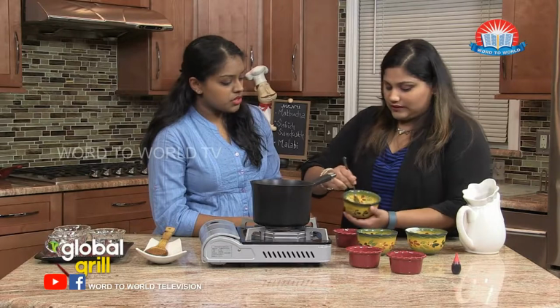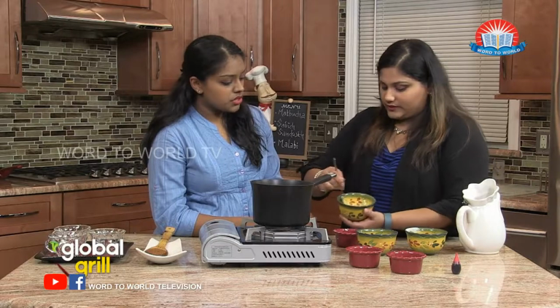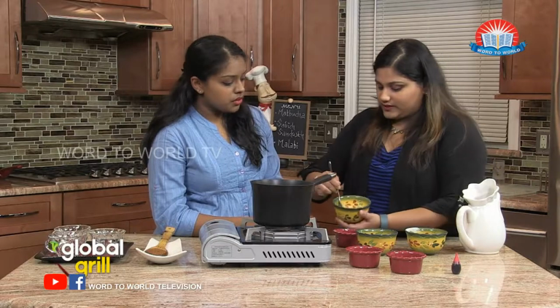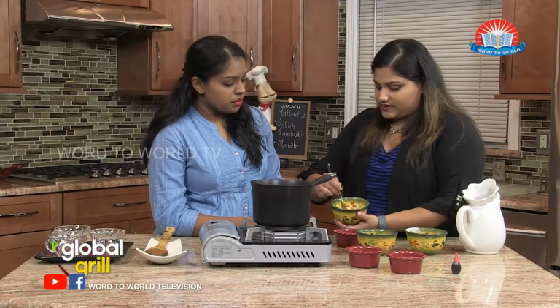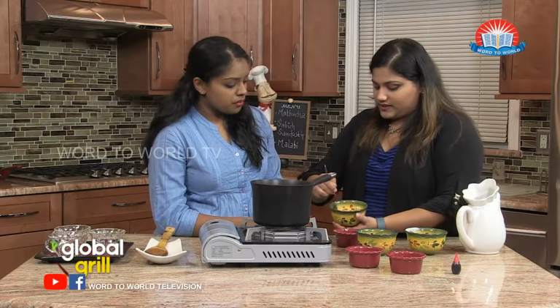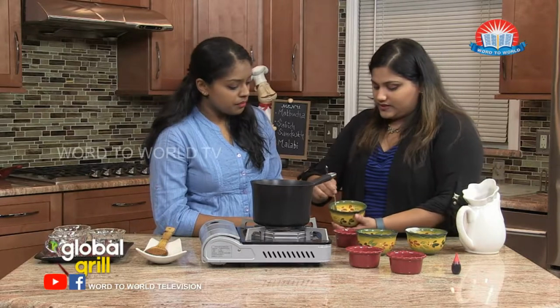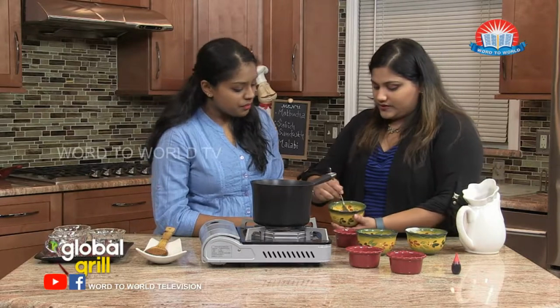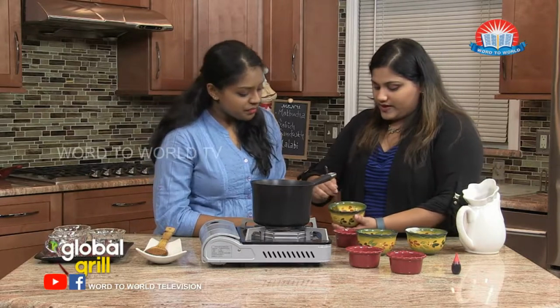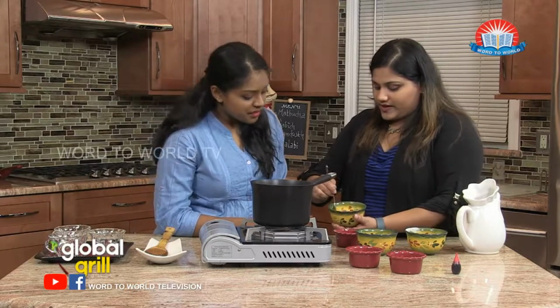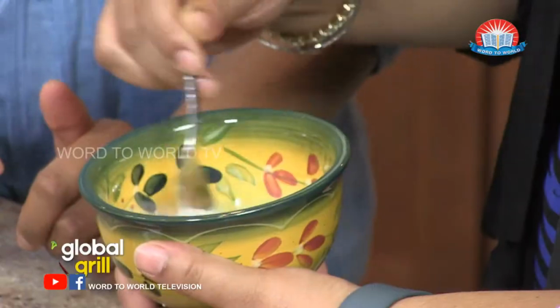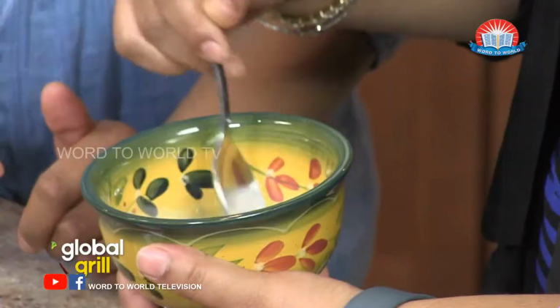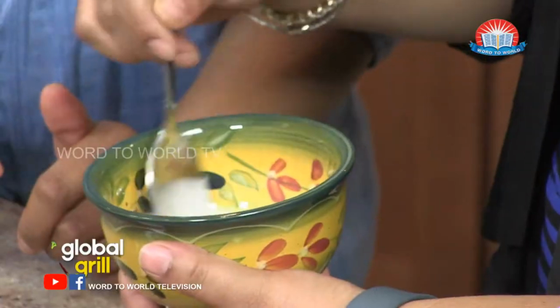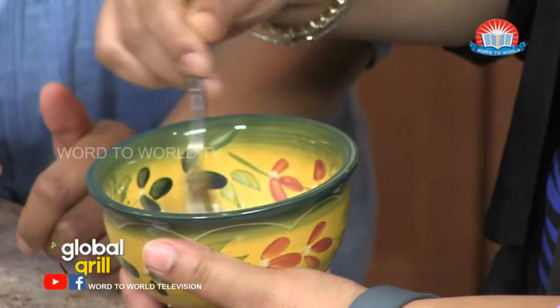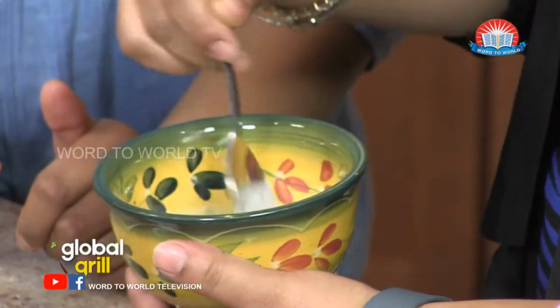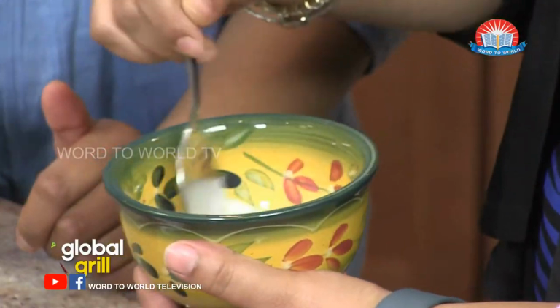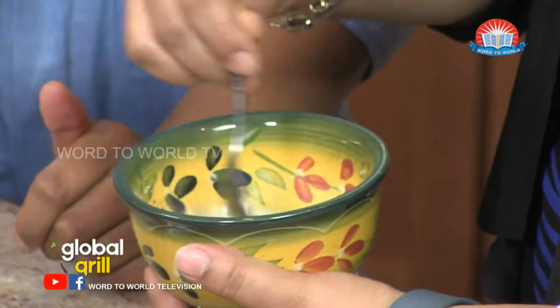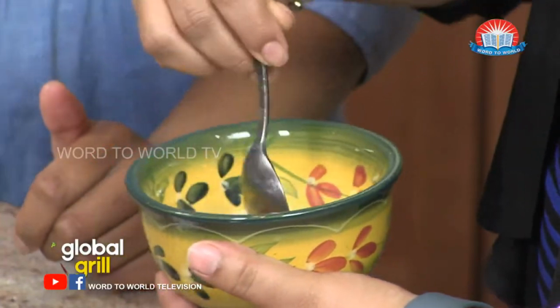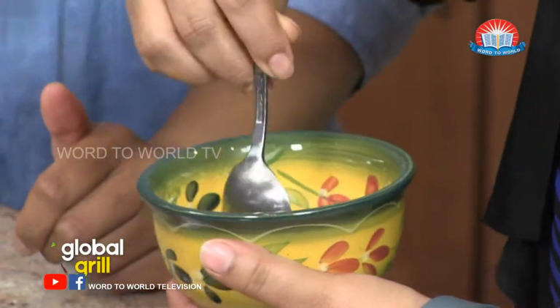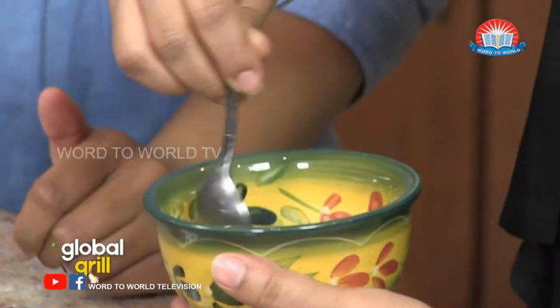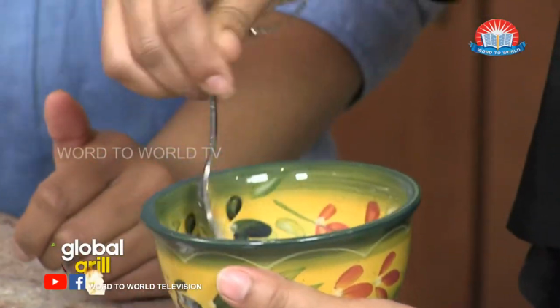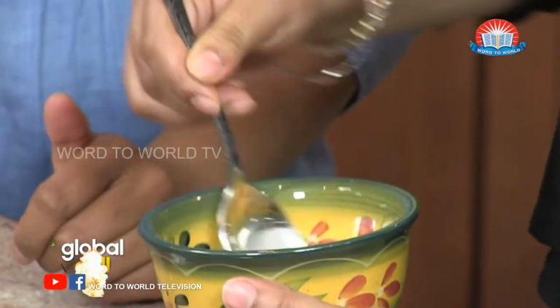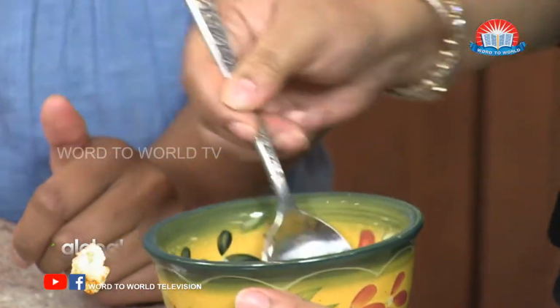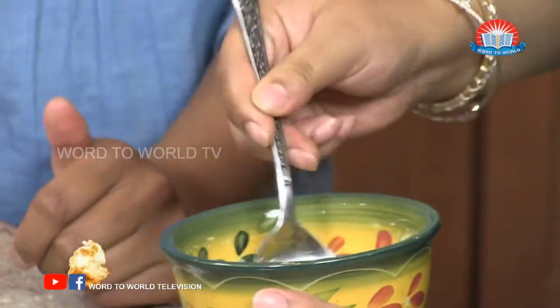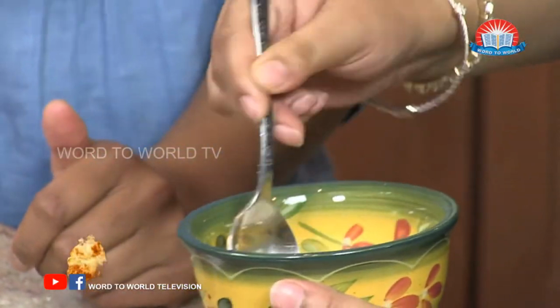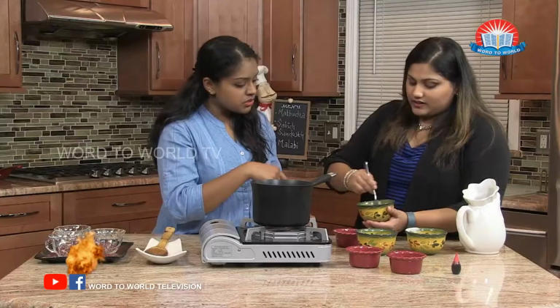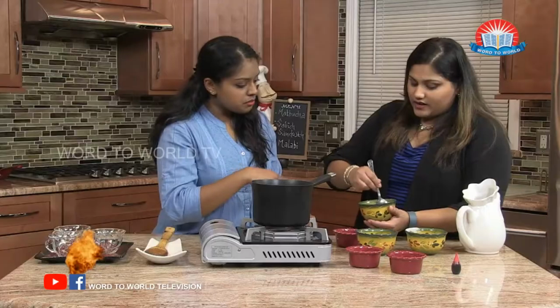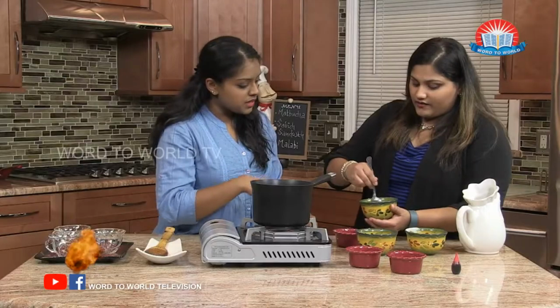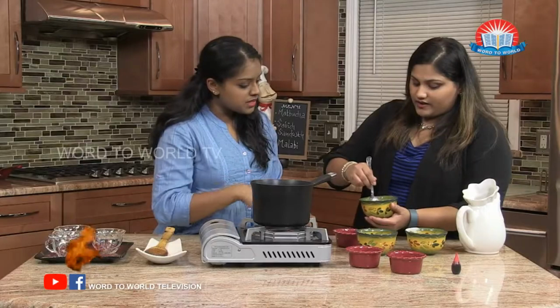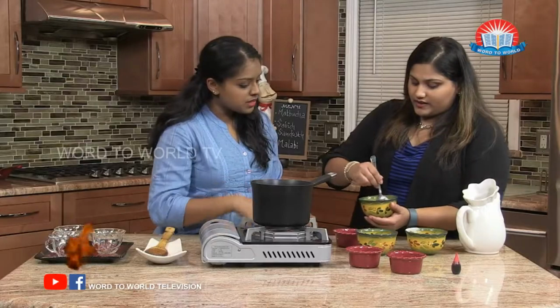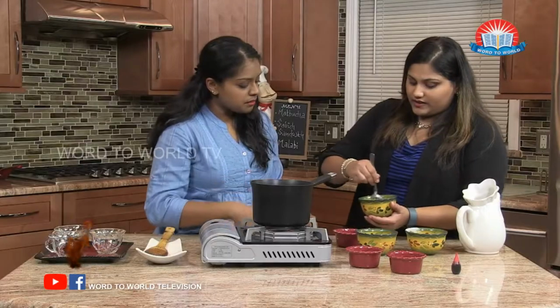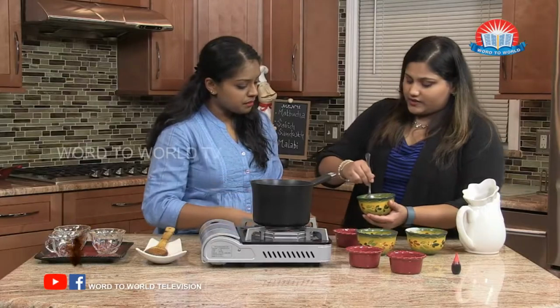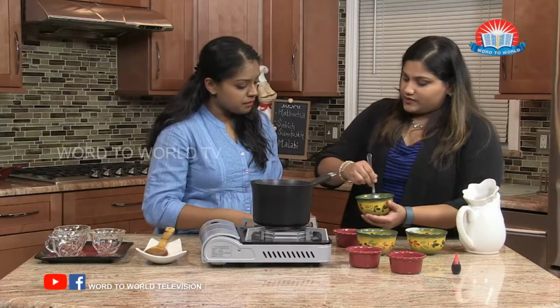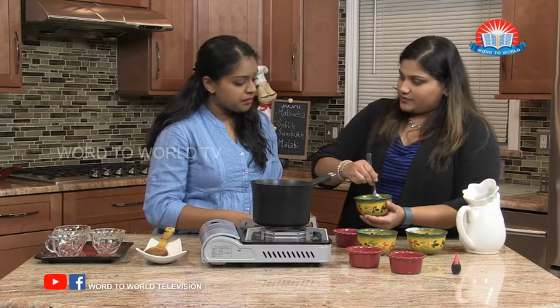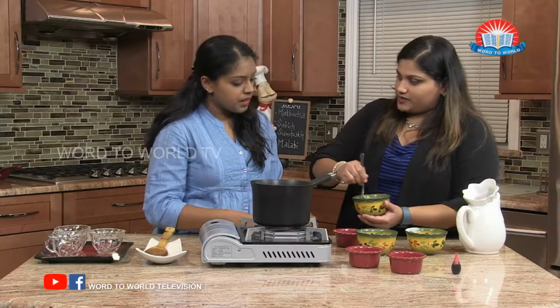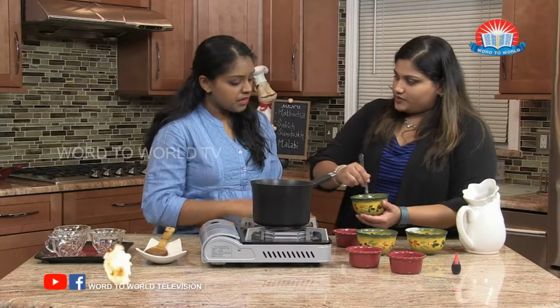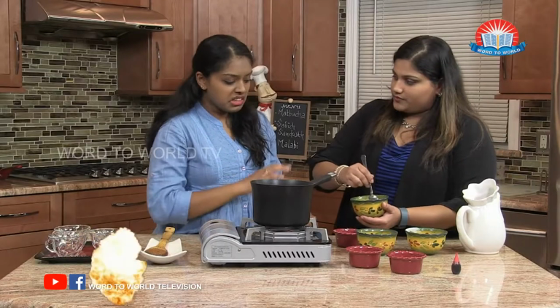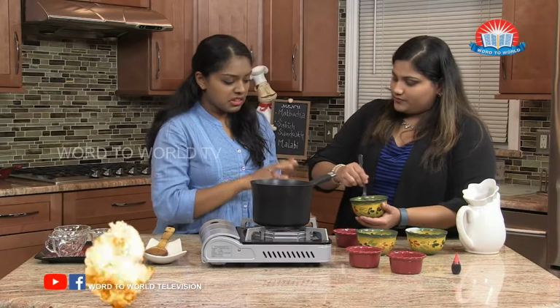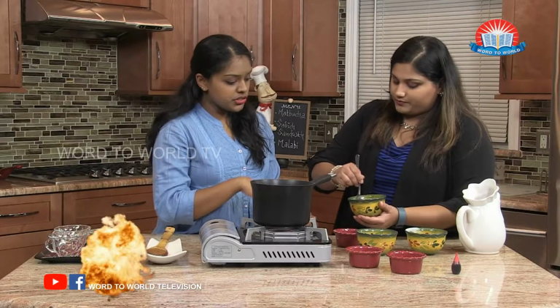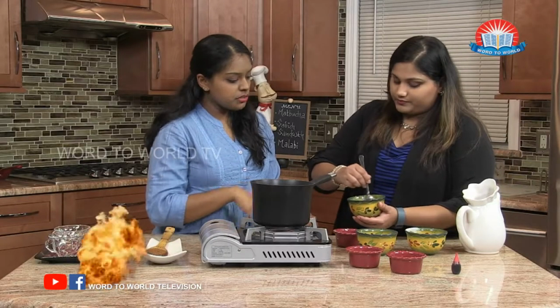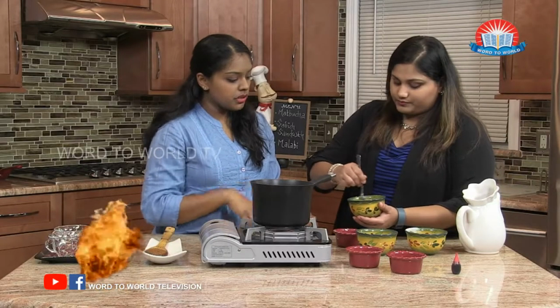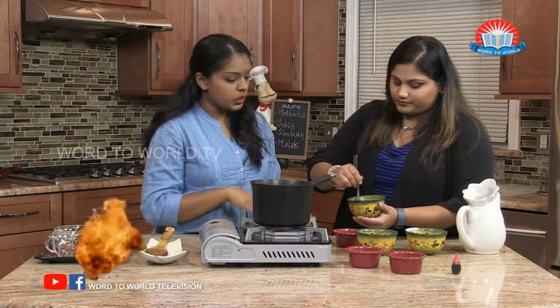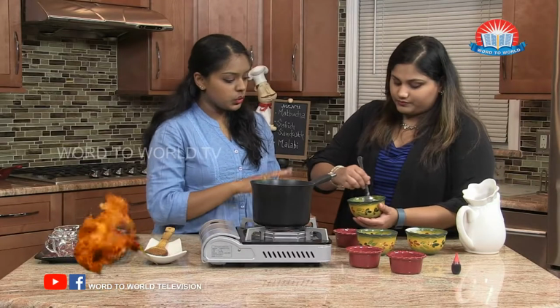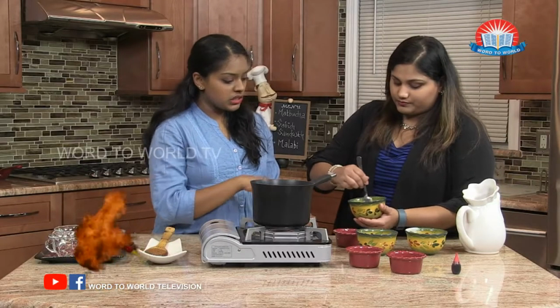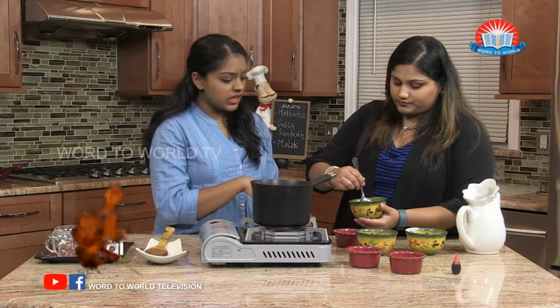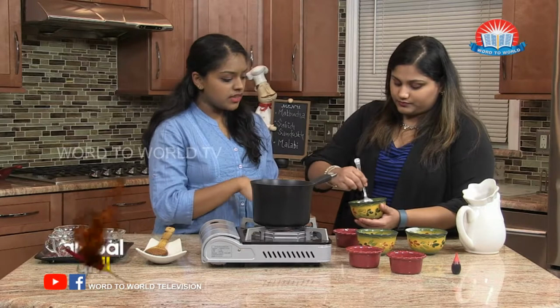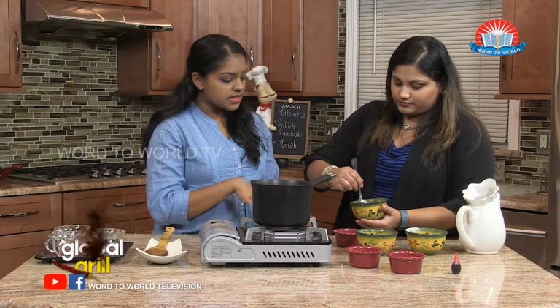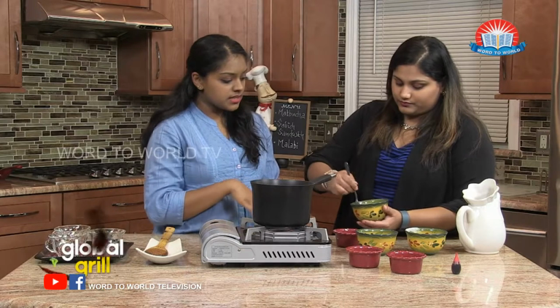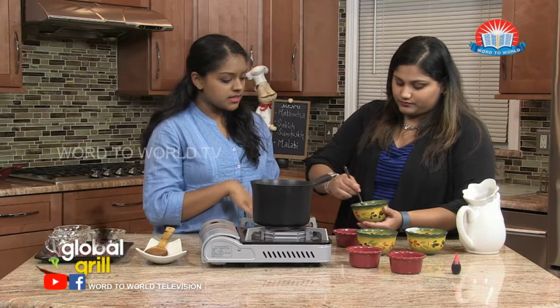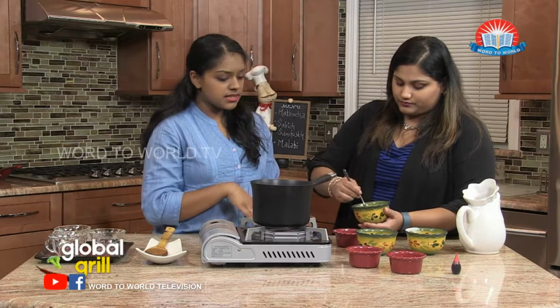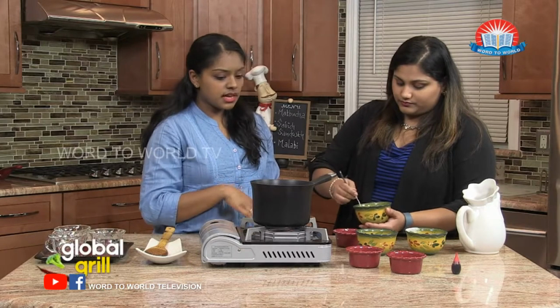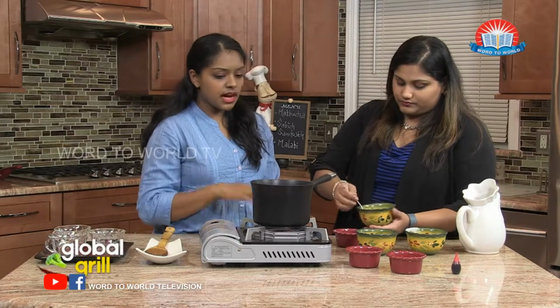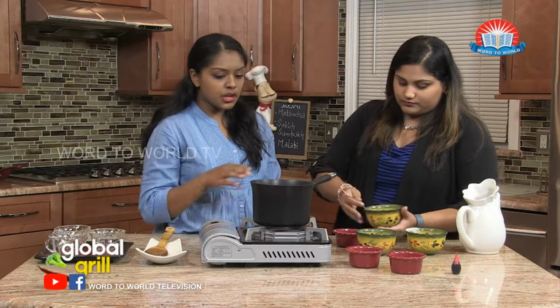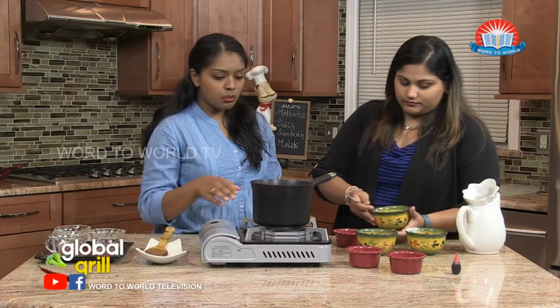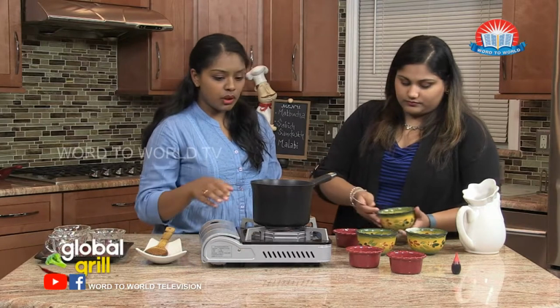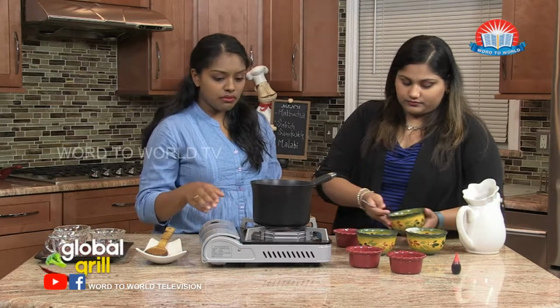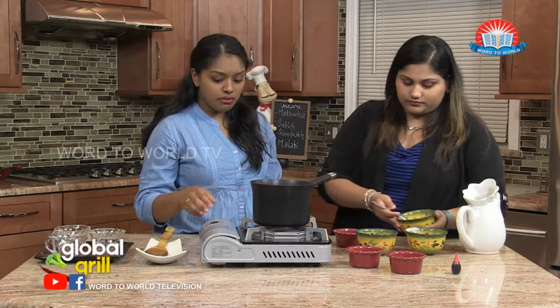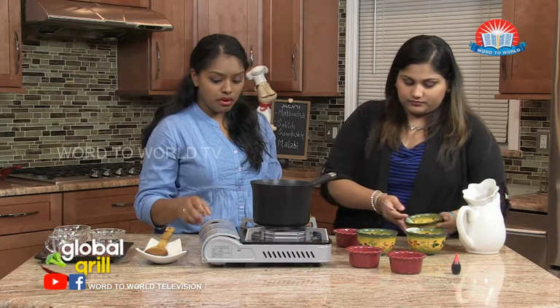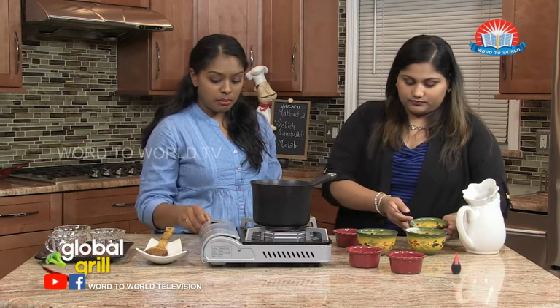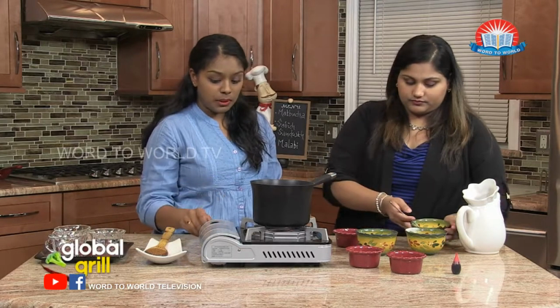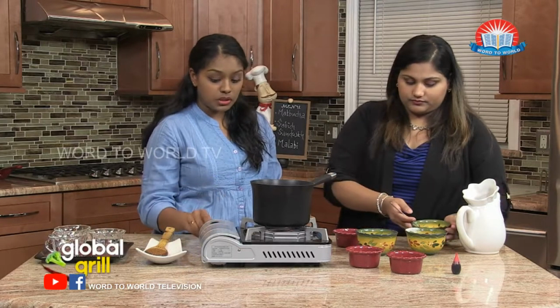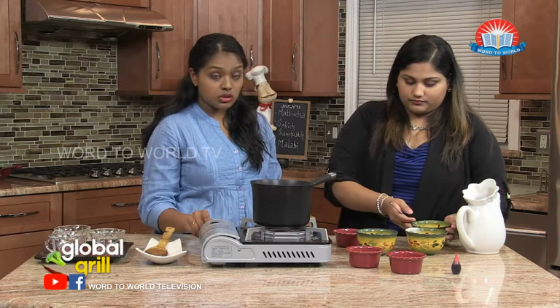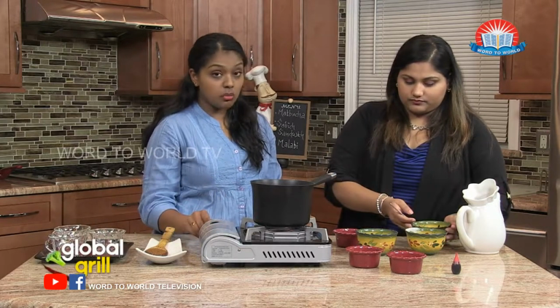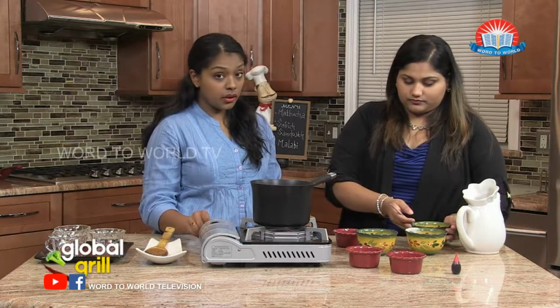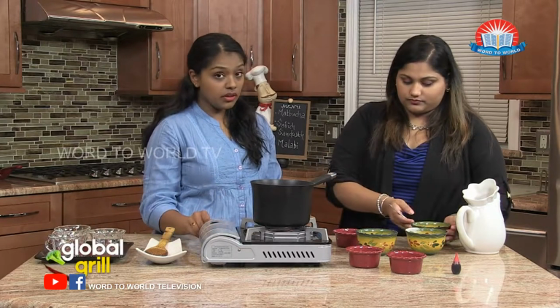Does it look okay? It looks good. Do you feel any clumps as you mix it? Not too much — then that should be good. We'll leave that to the side and wait for our milk to boil.